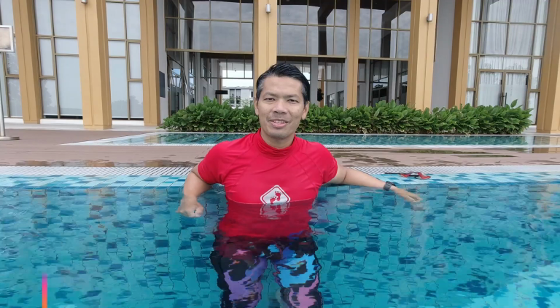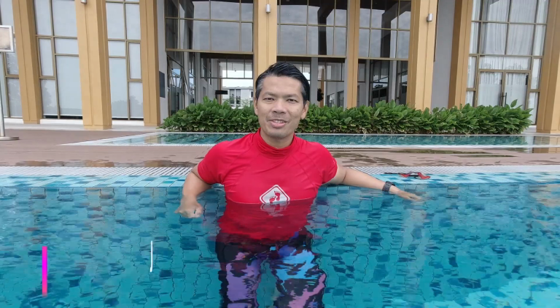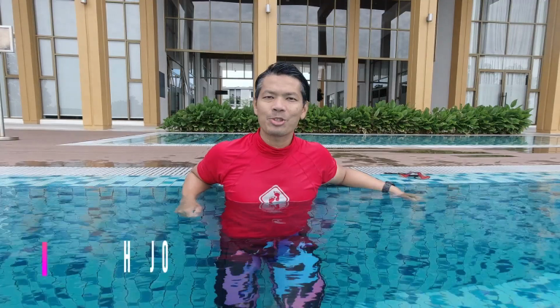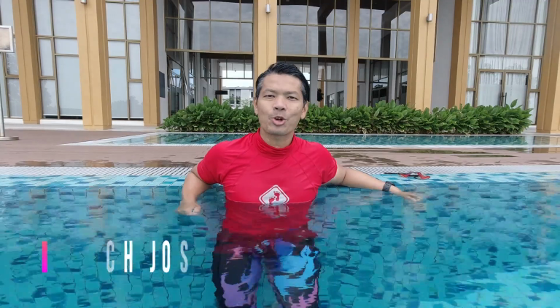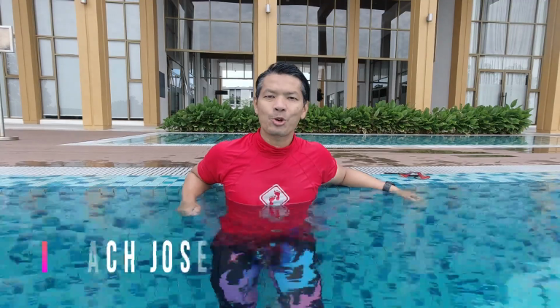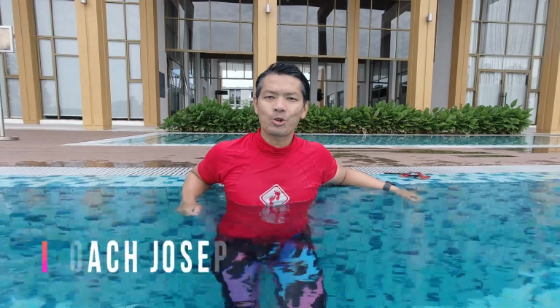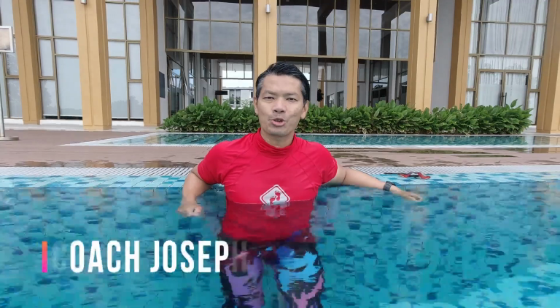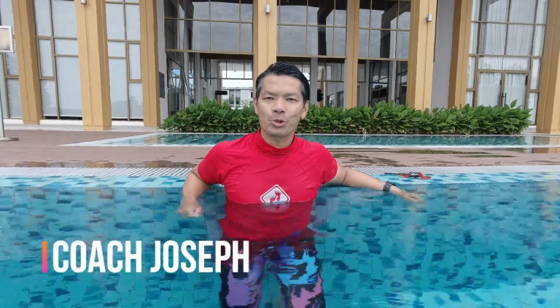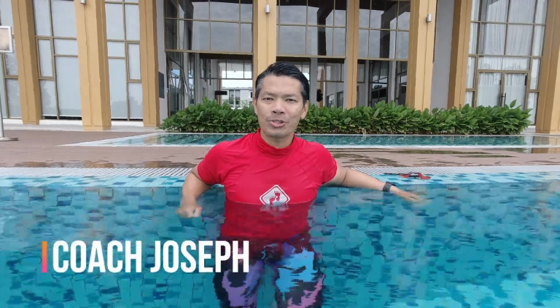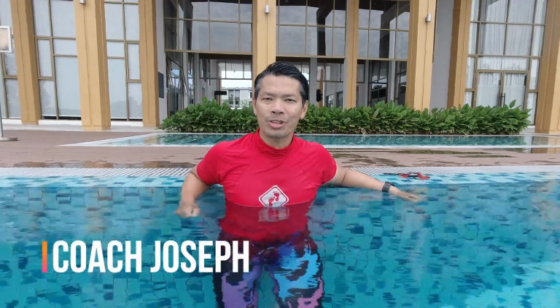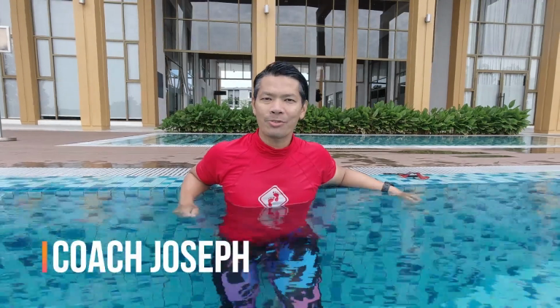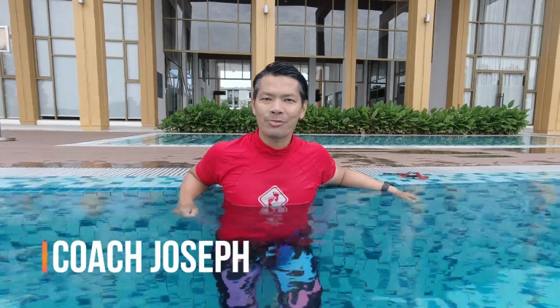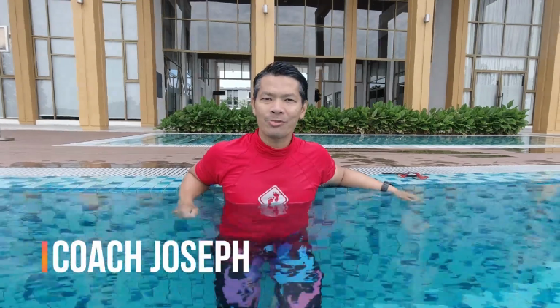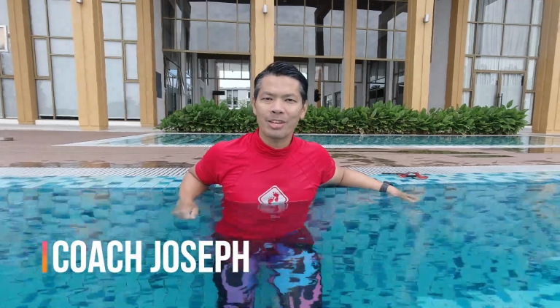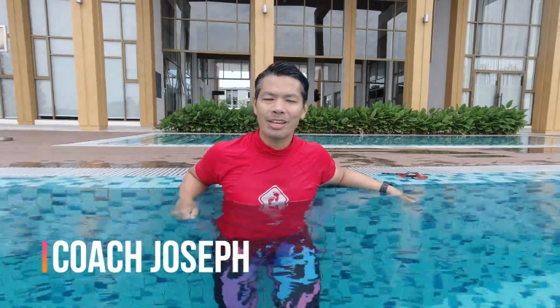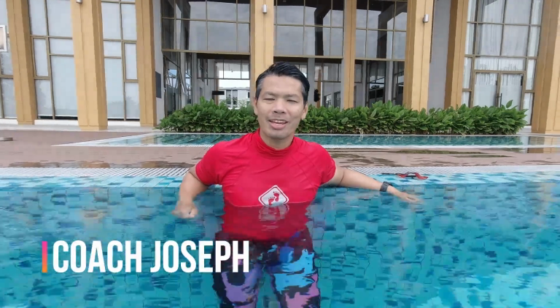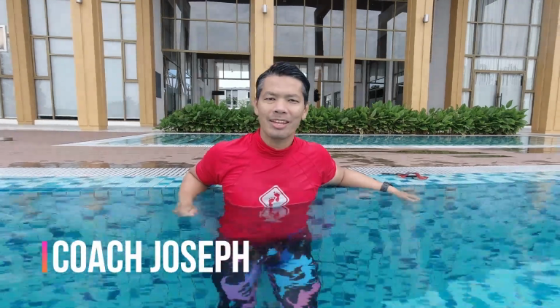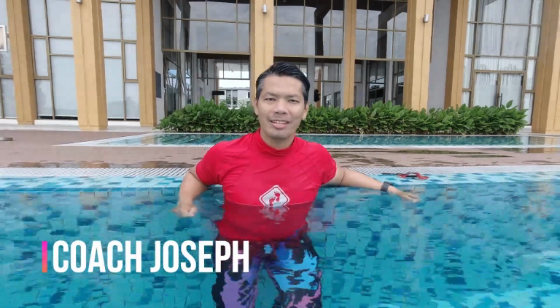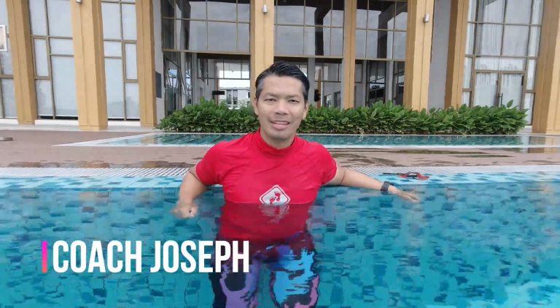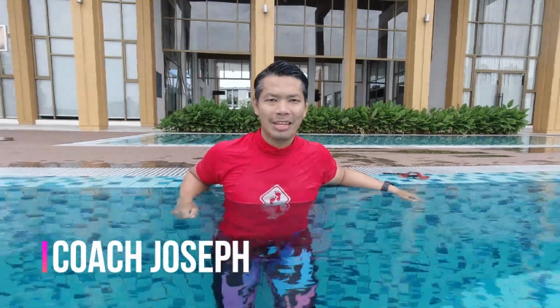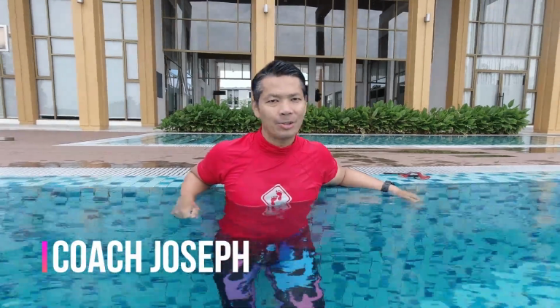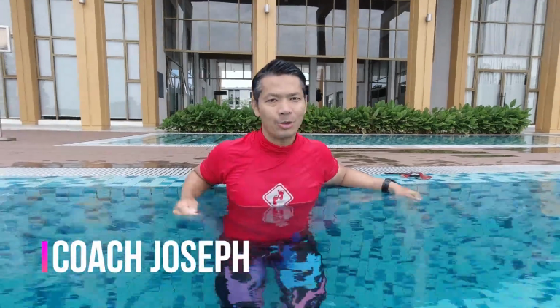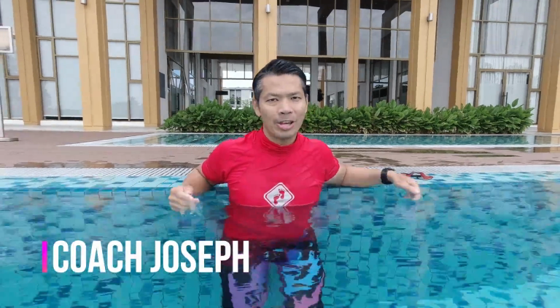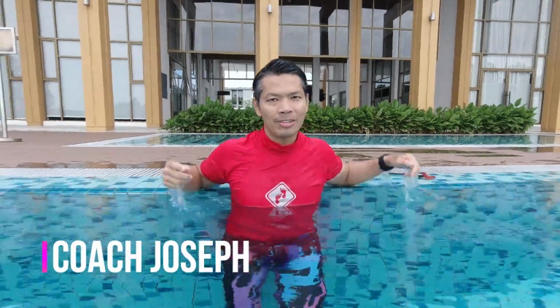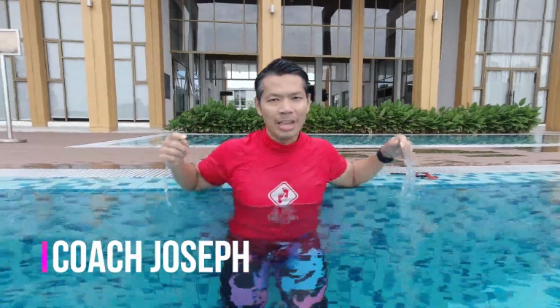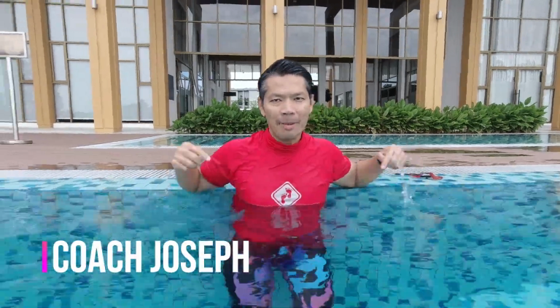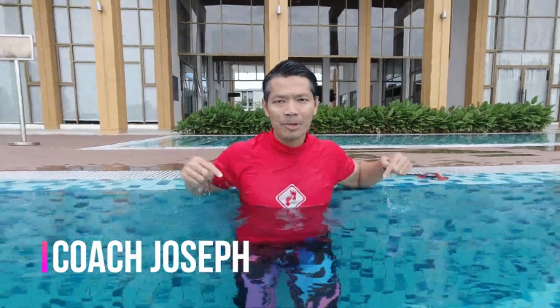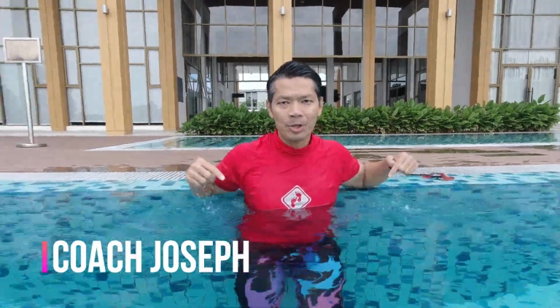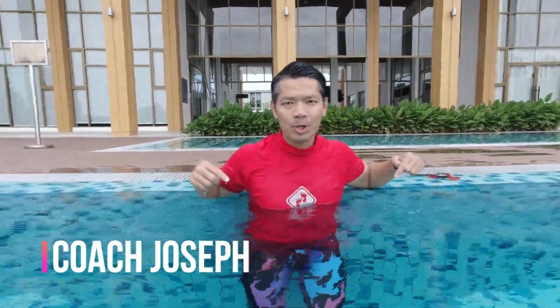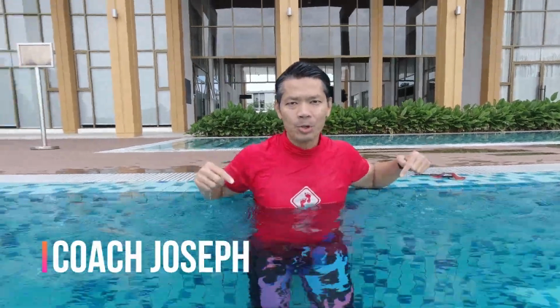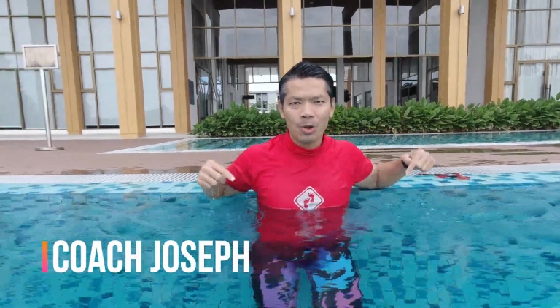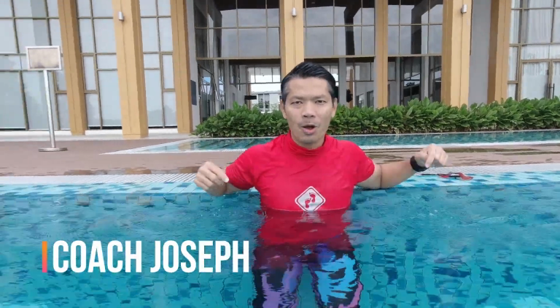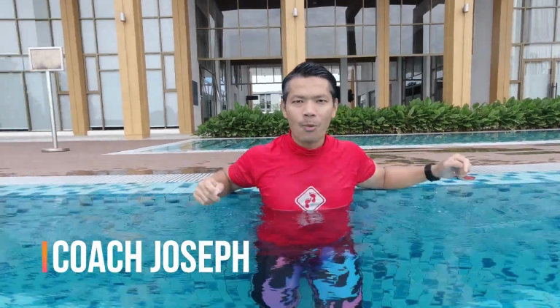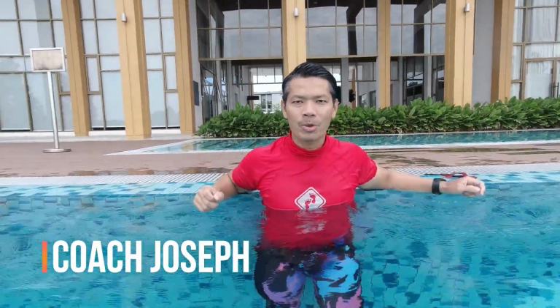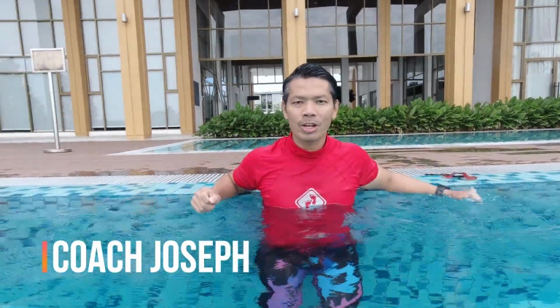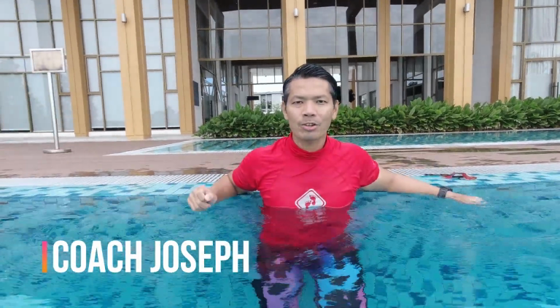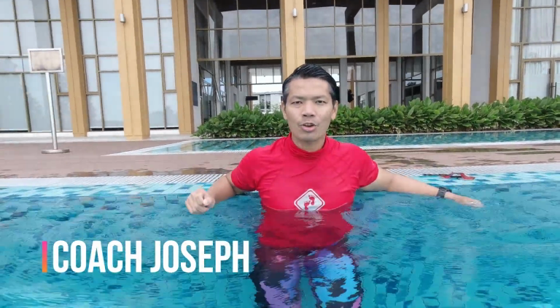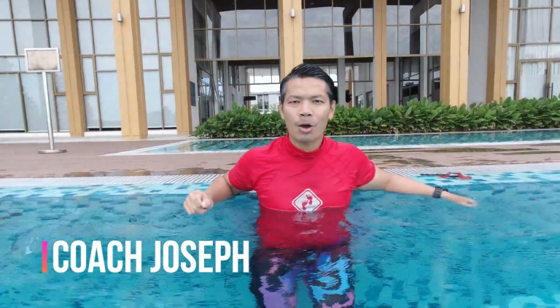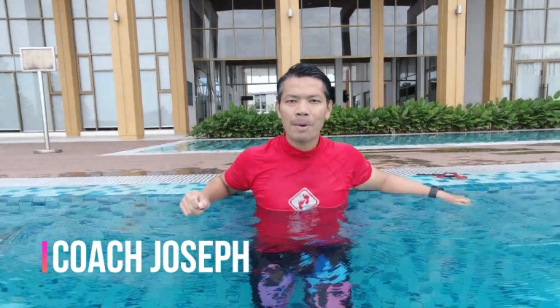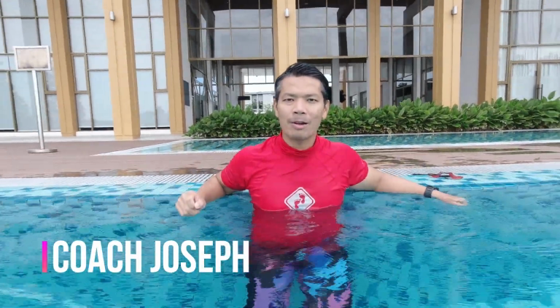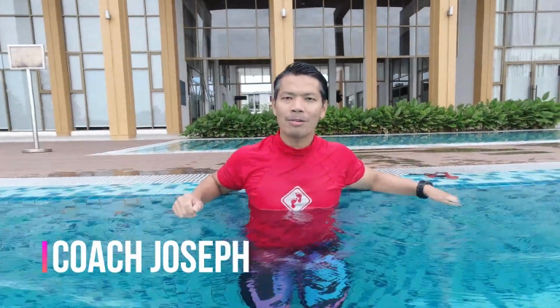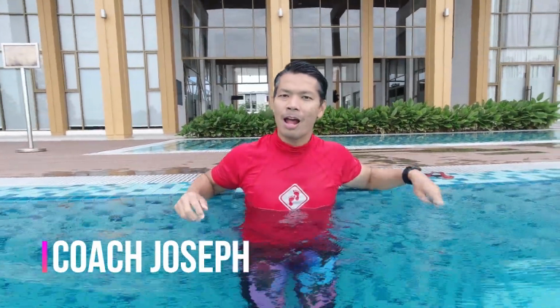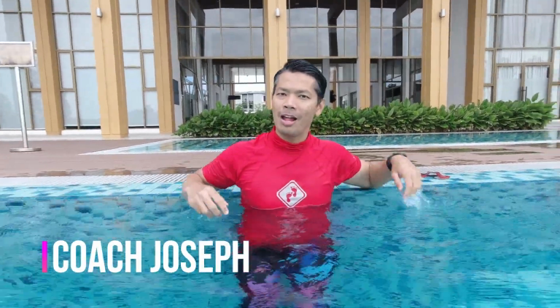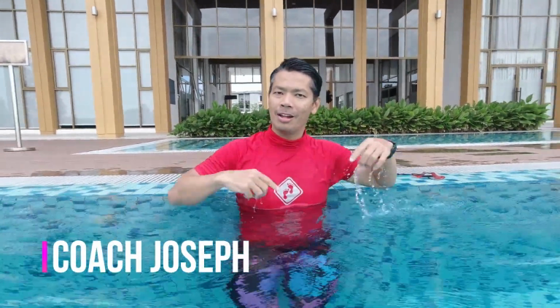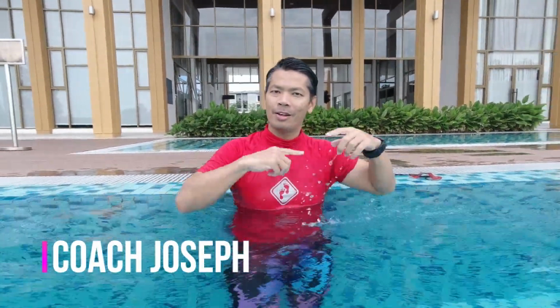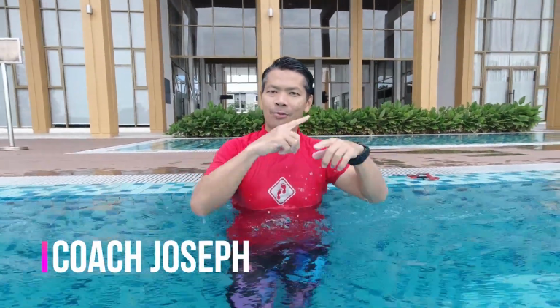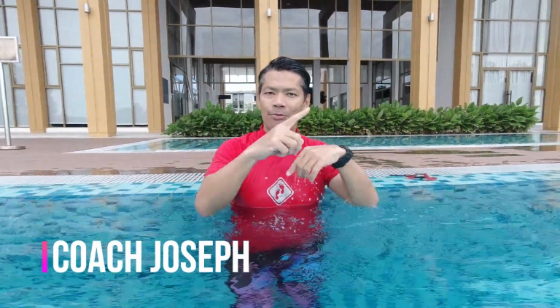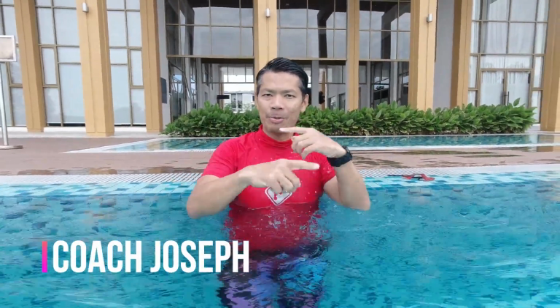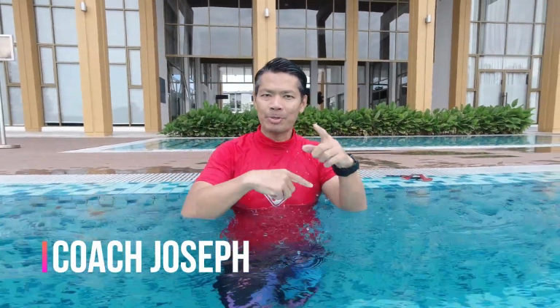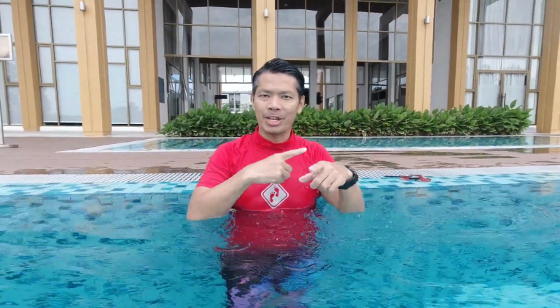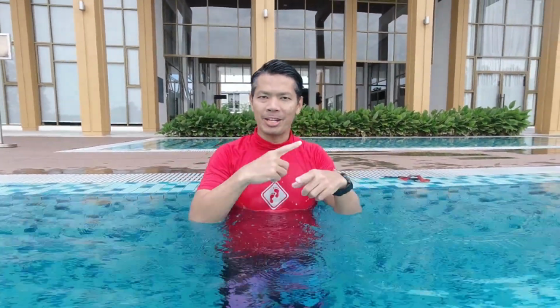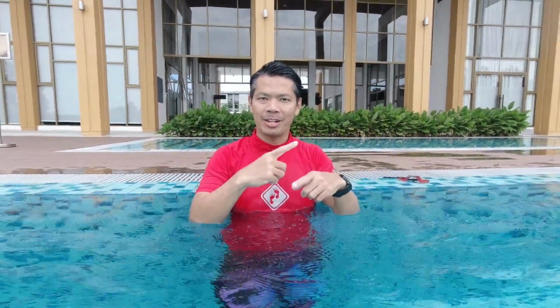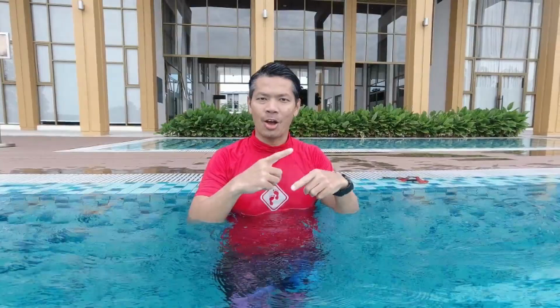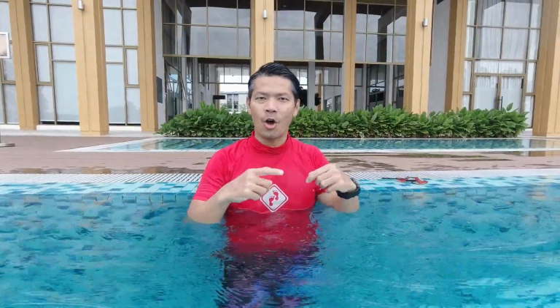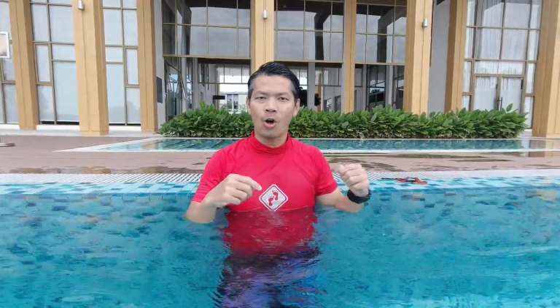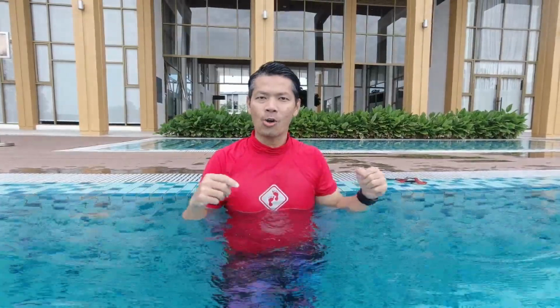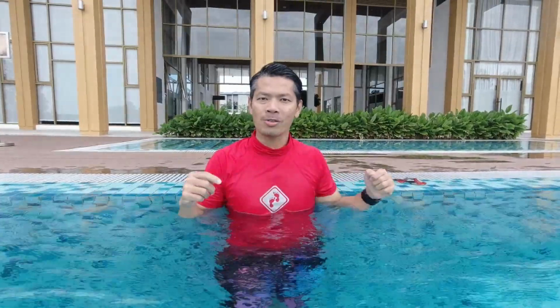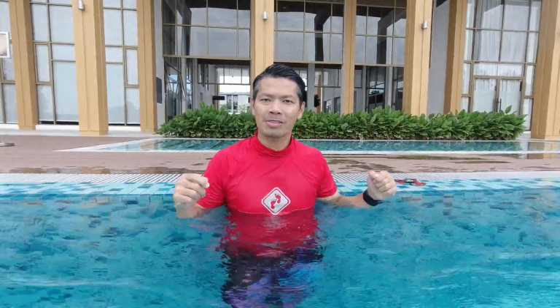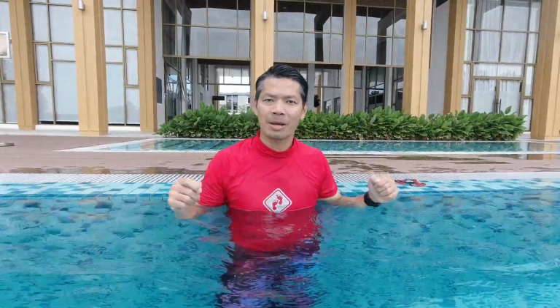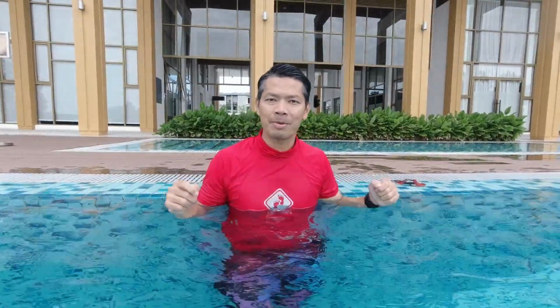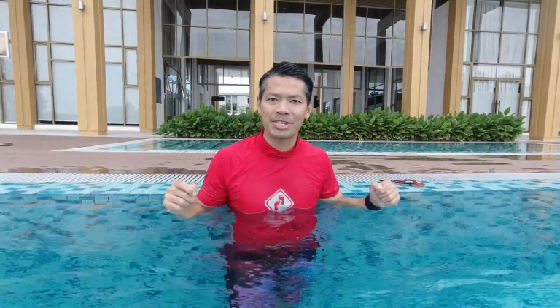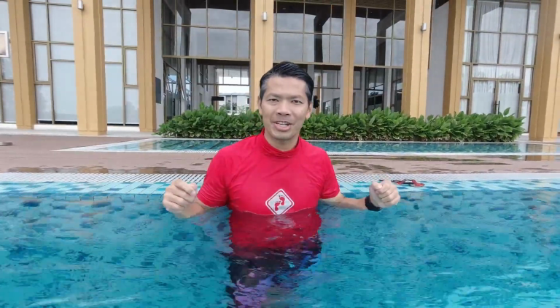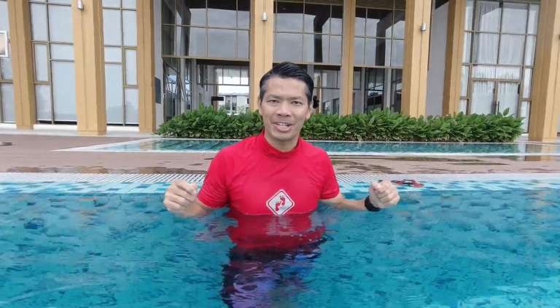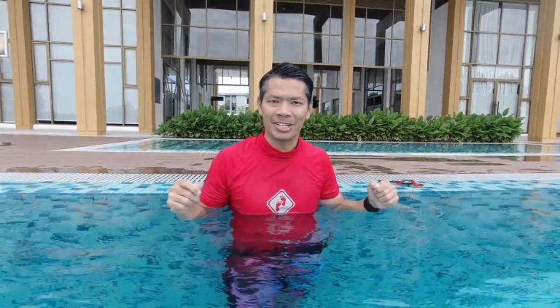This is Coach Joseph. In today's episode, we're going to talk about flip turn or tumble turn.